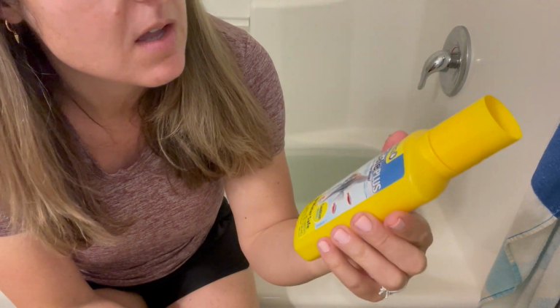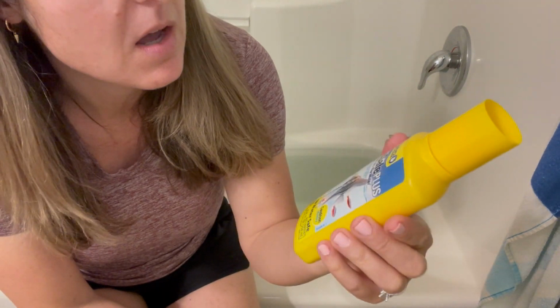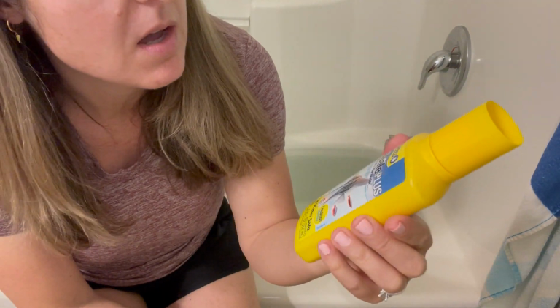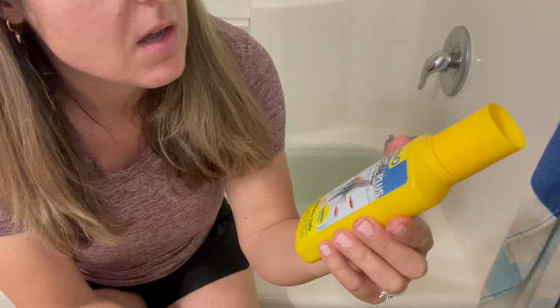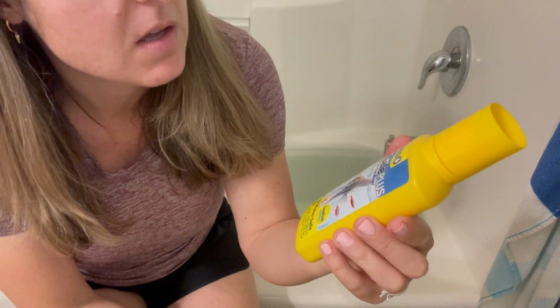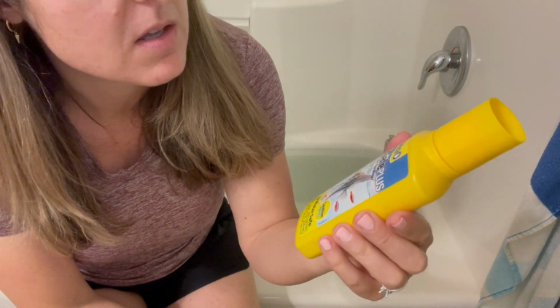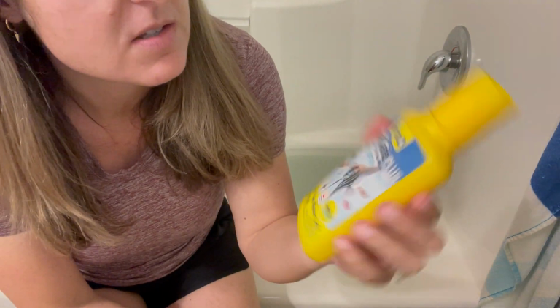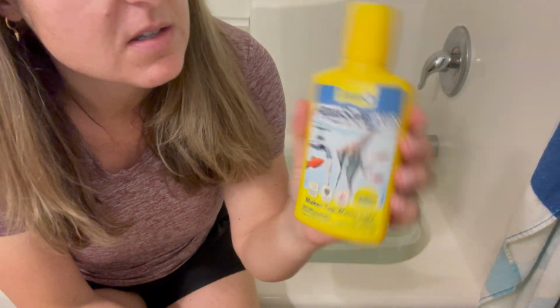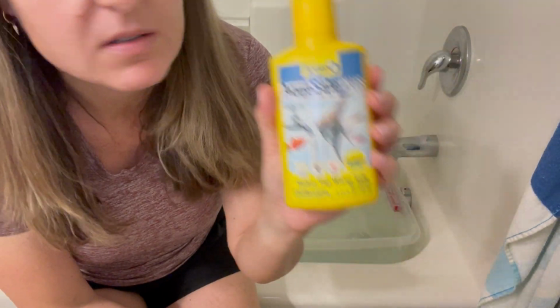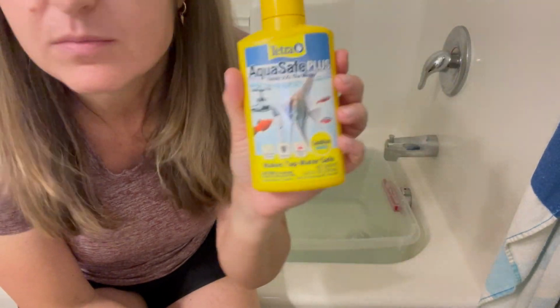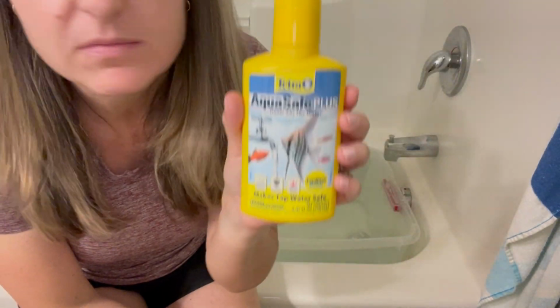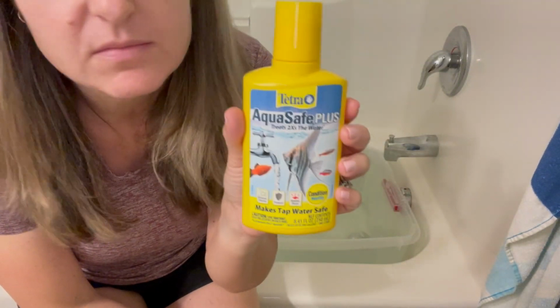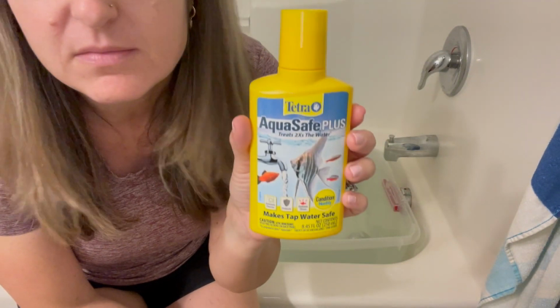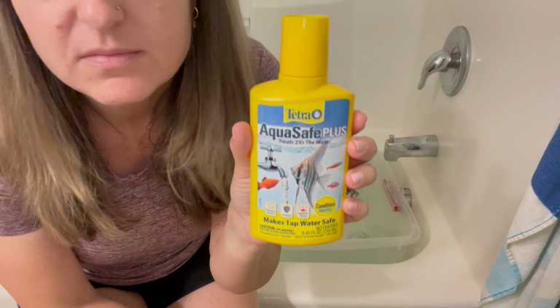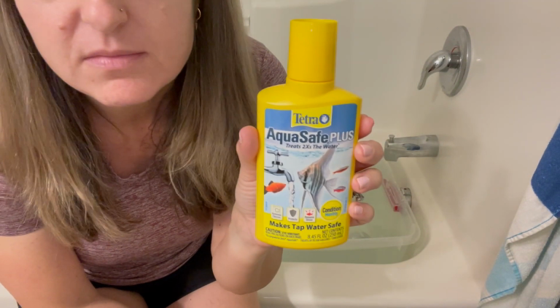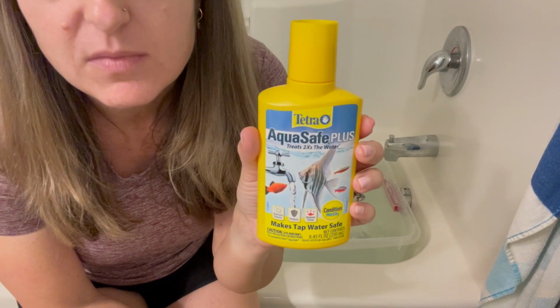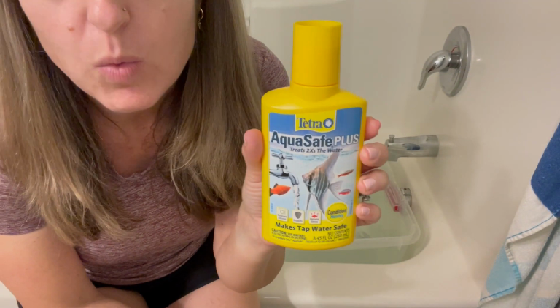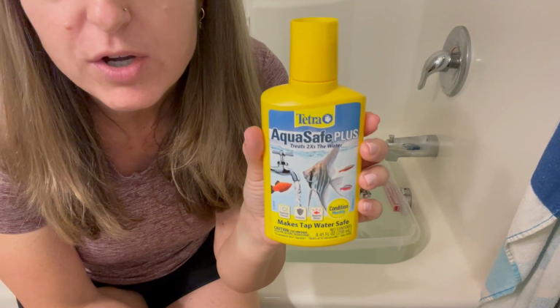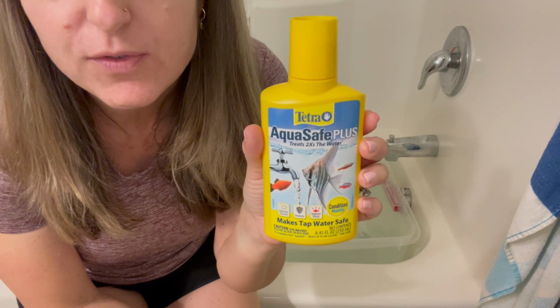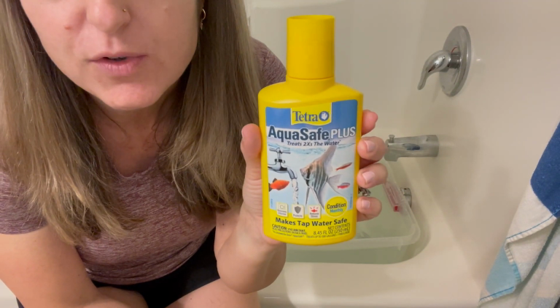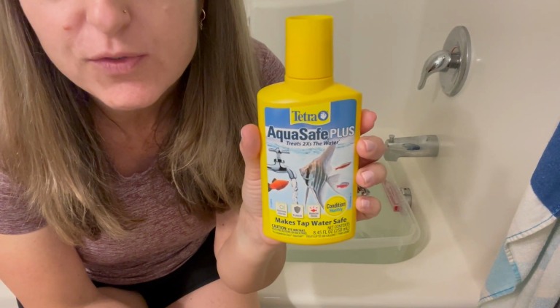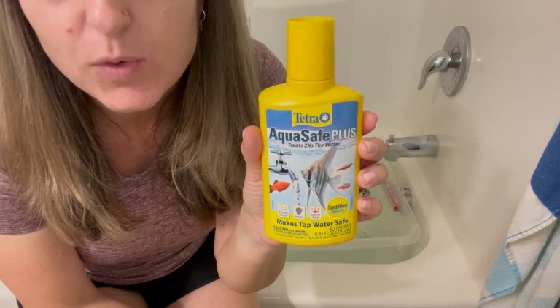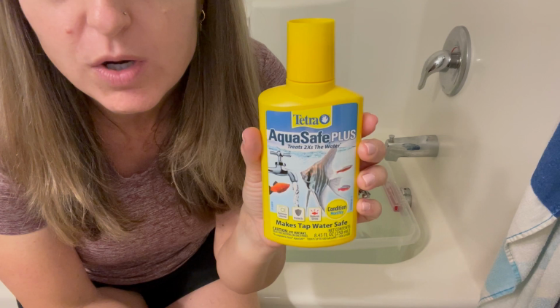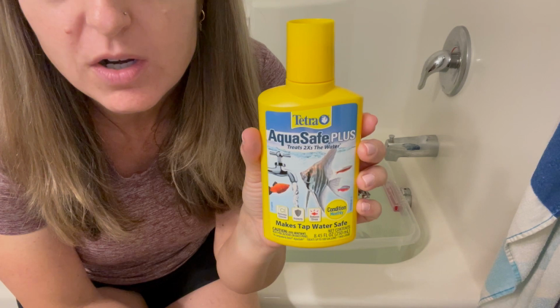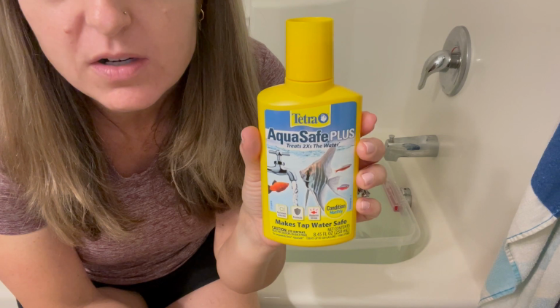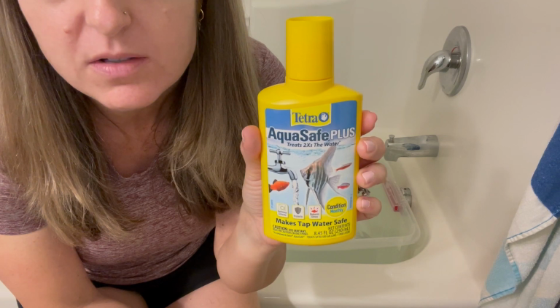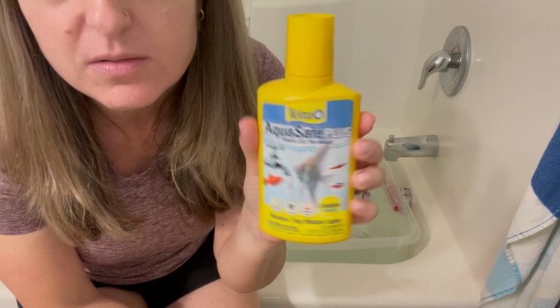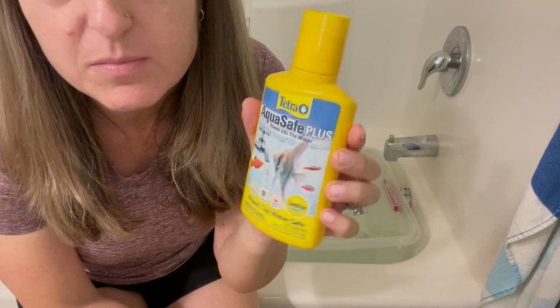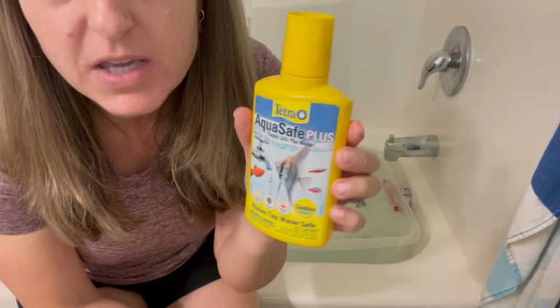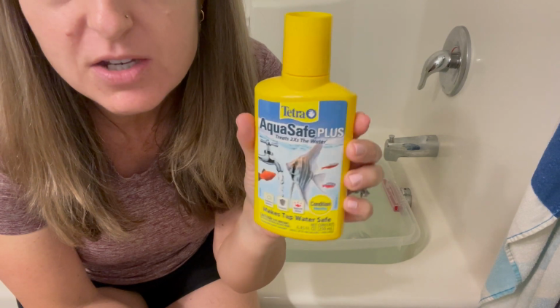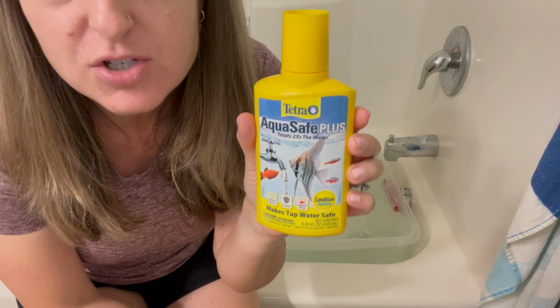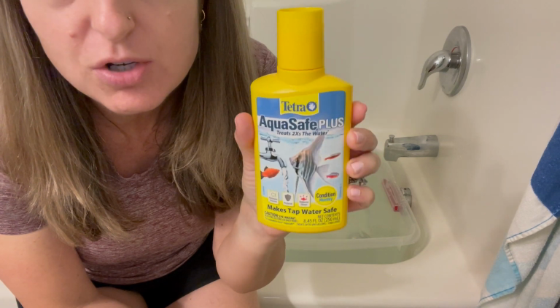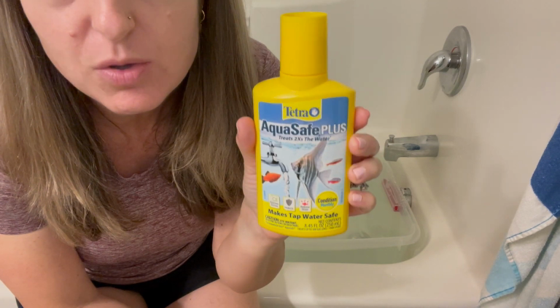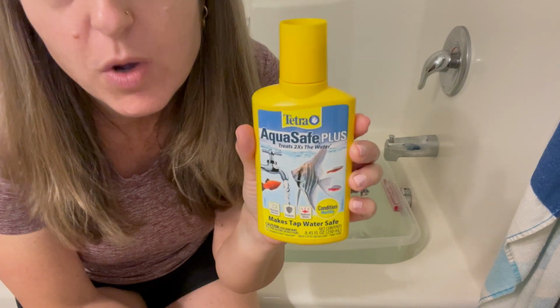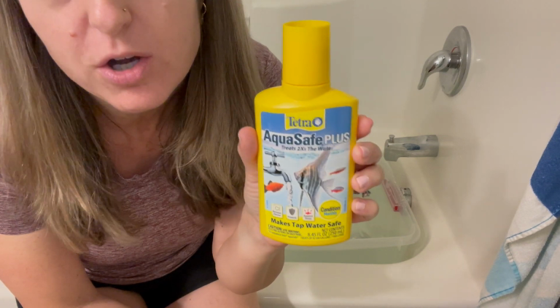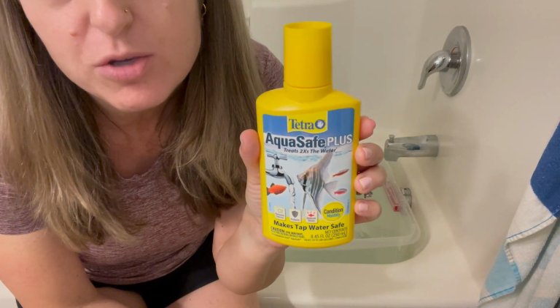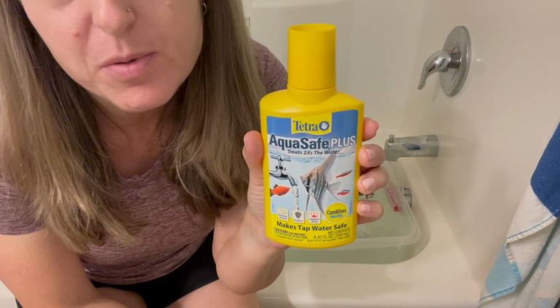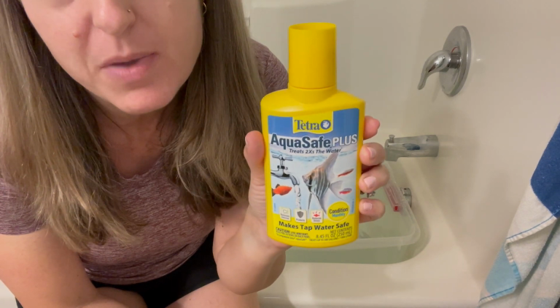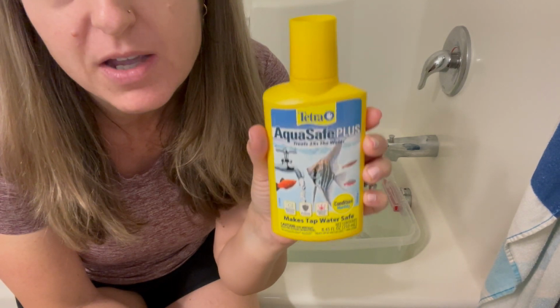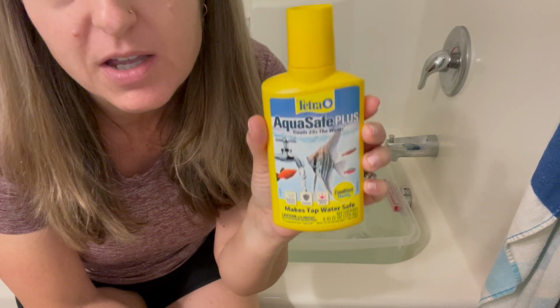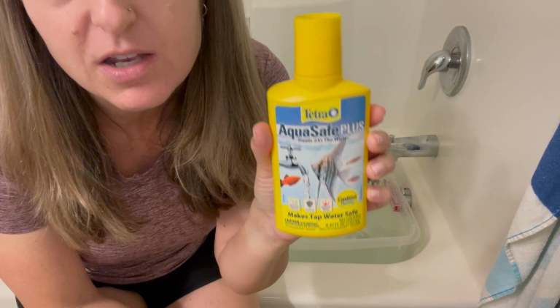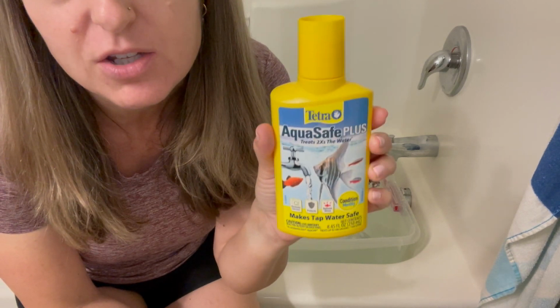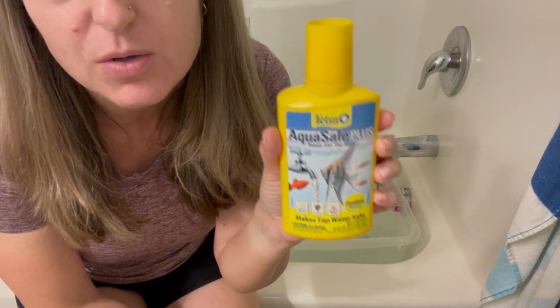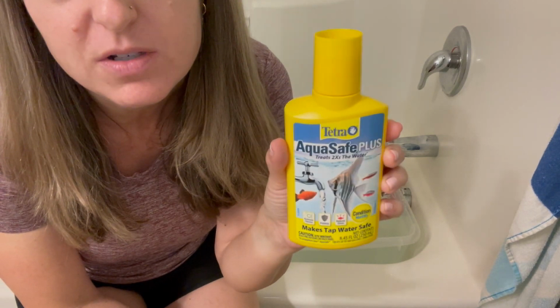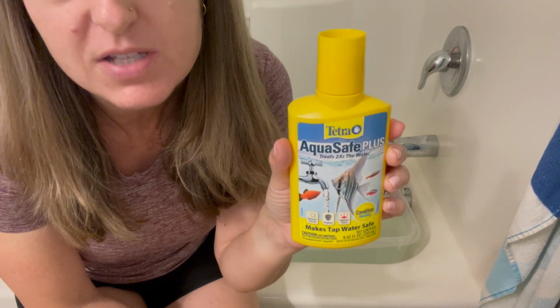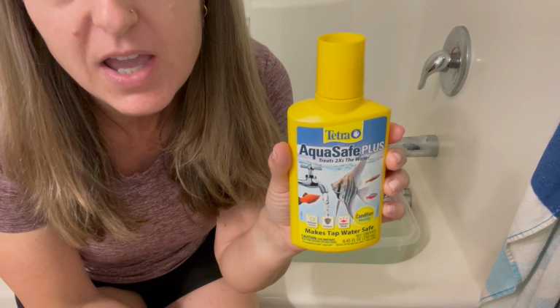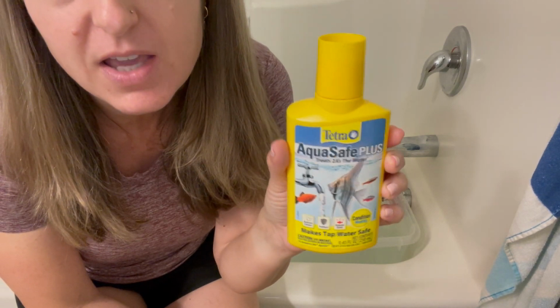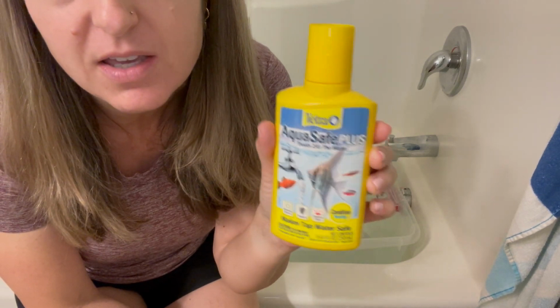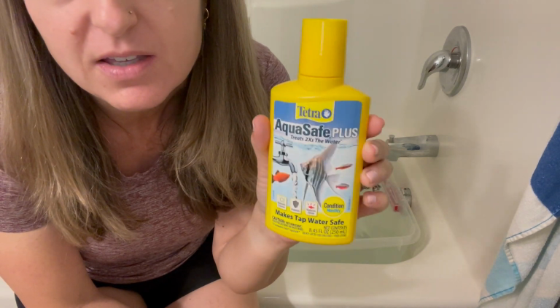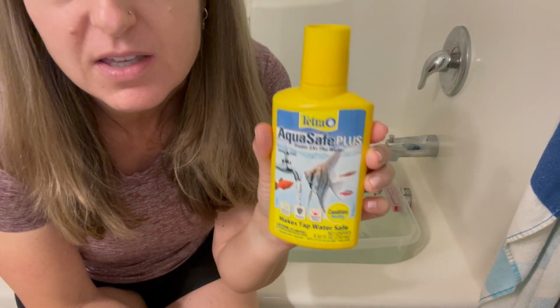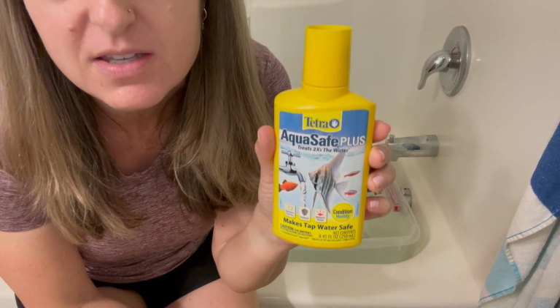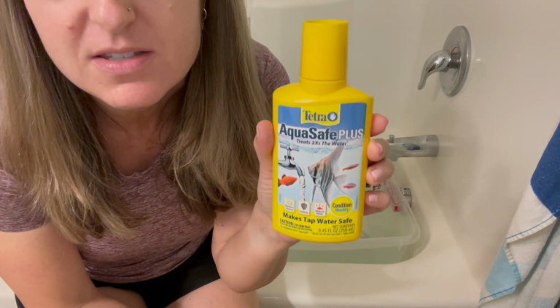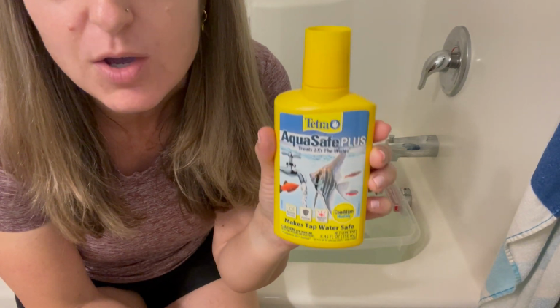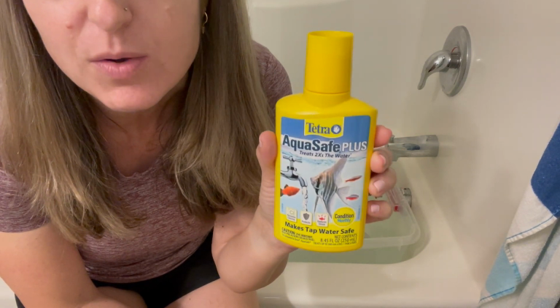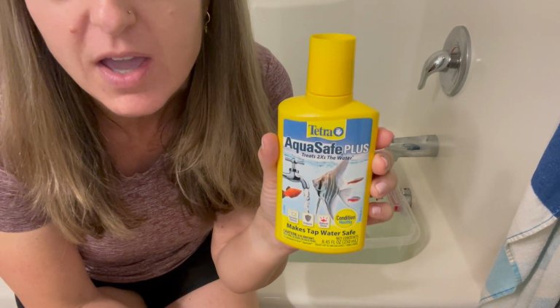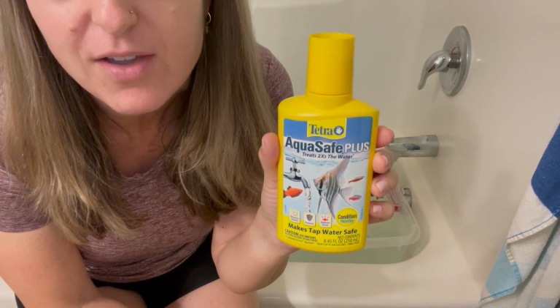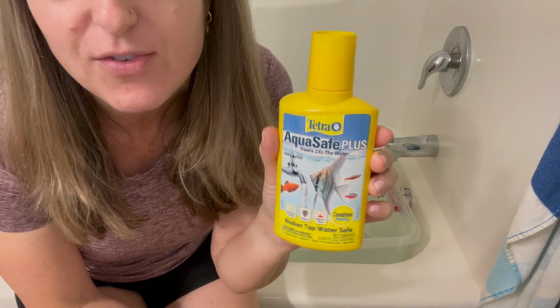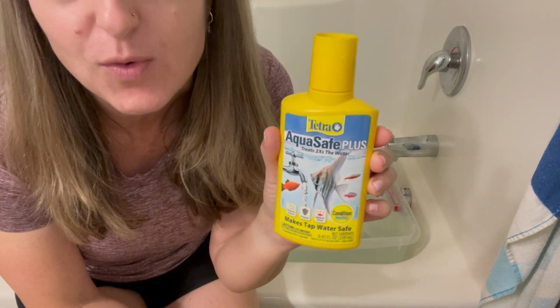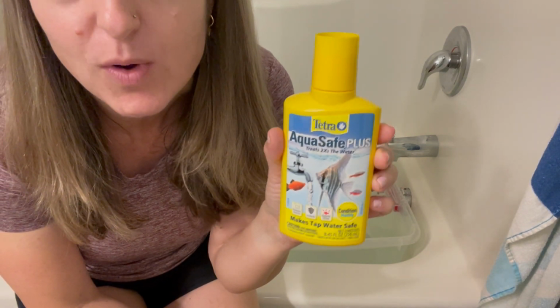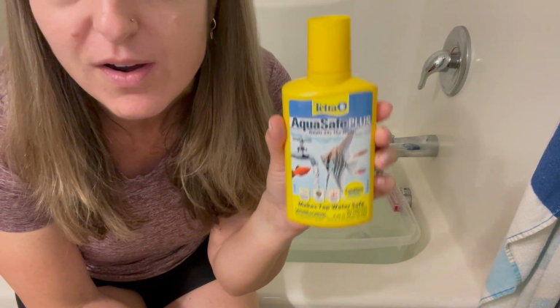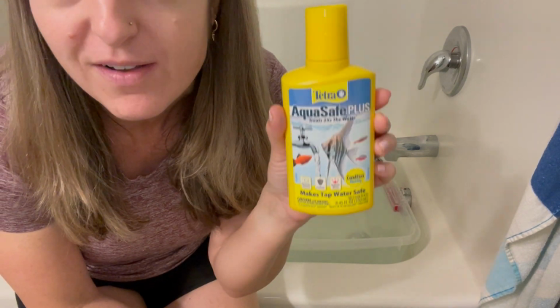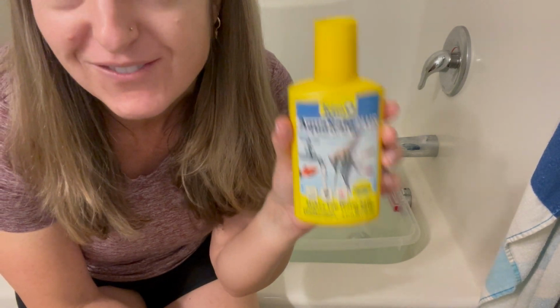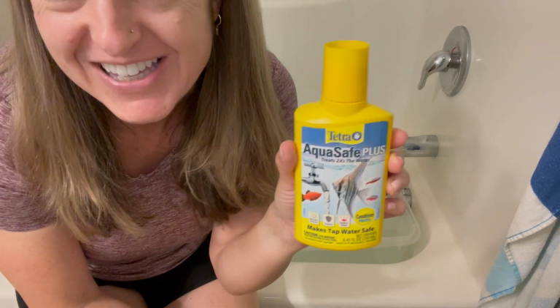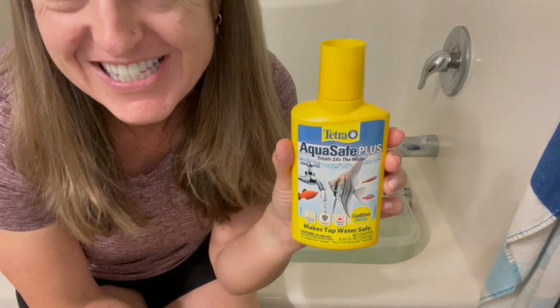This stuff is great — it's wonderful for making sure the water you put back in your tank is safe for fish.